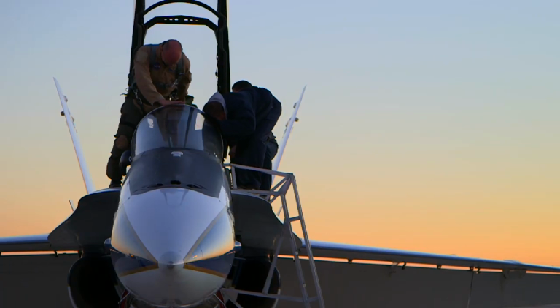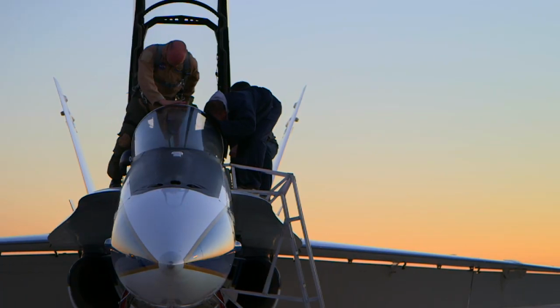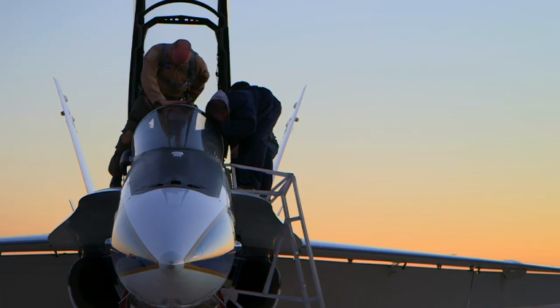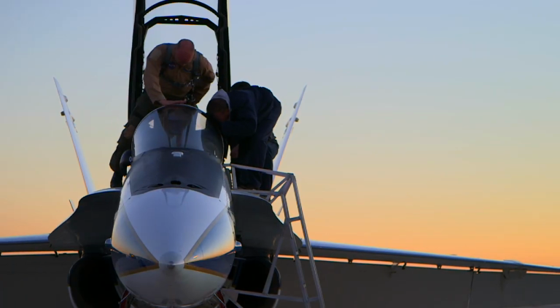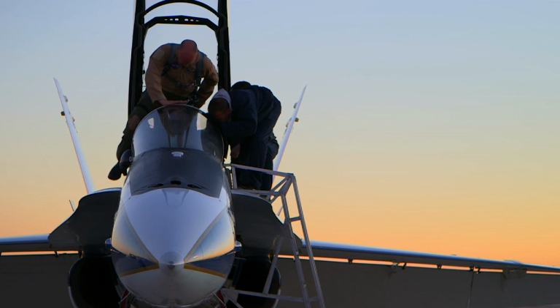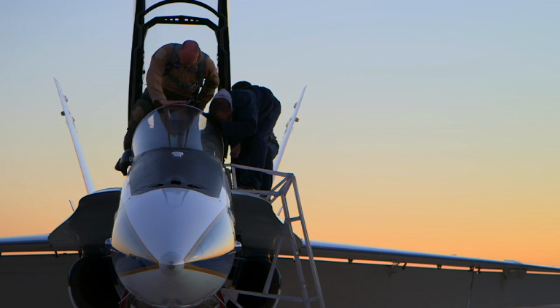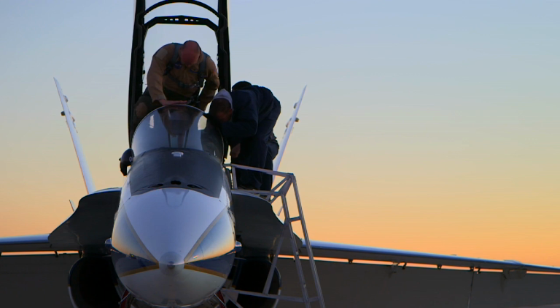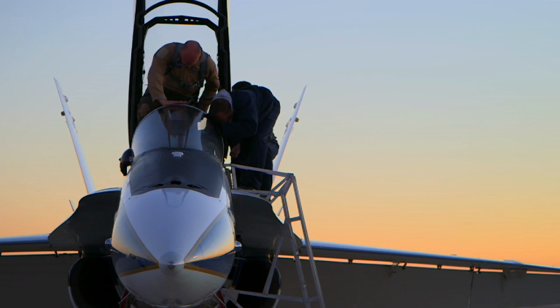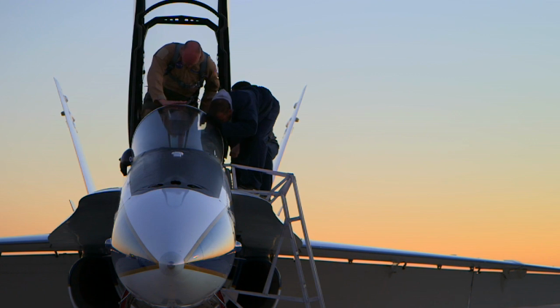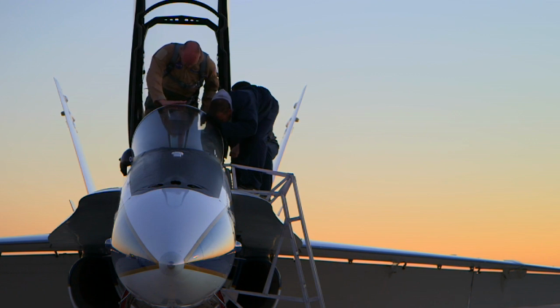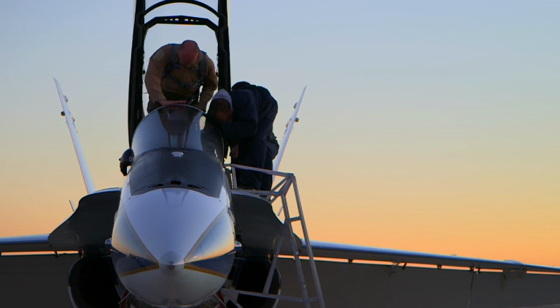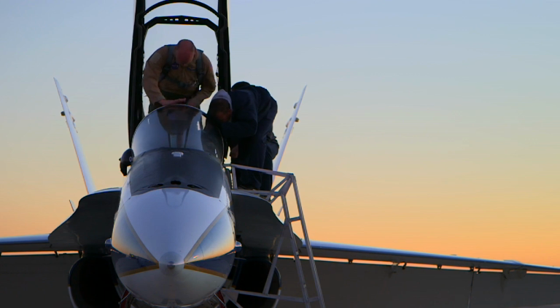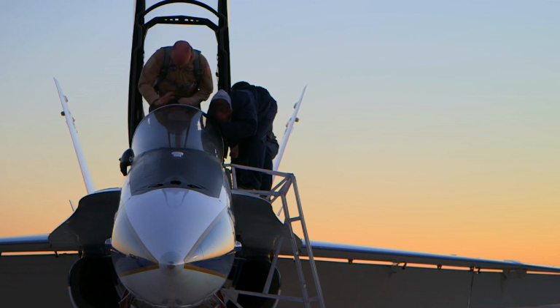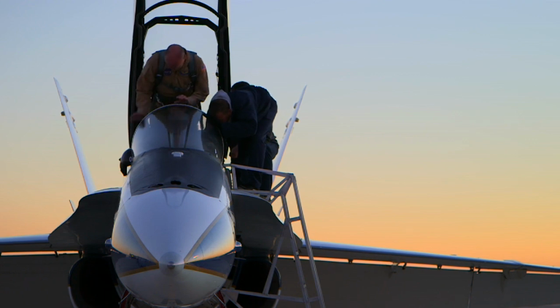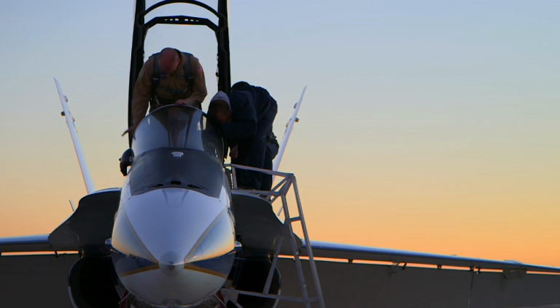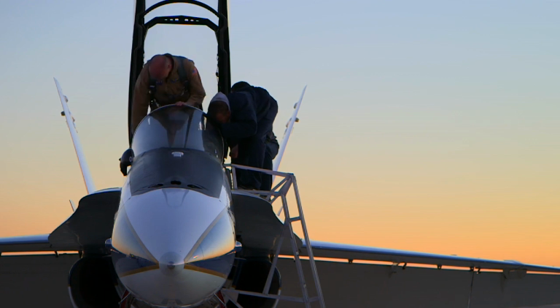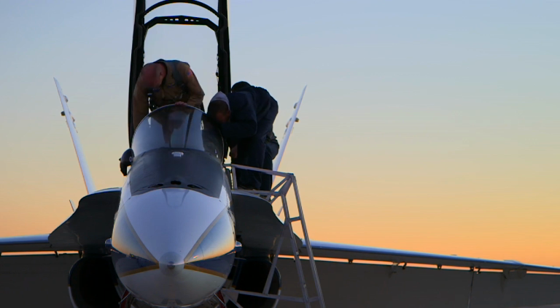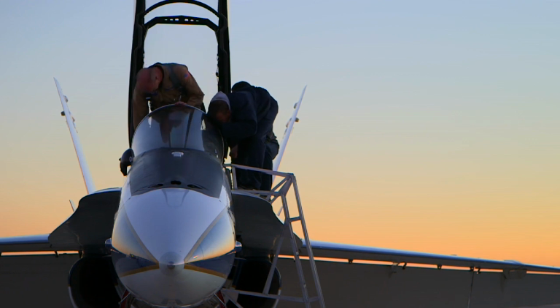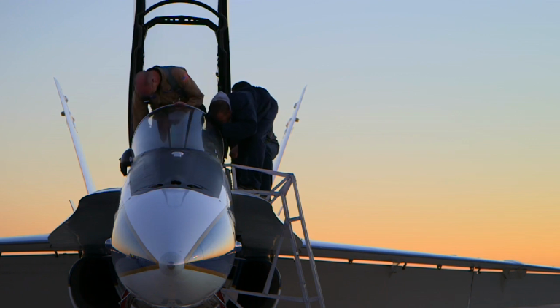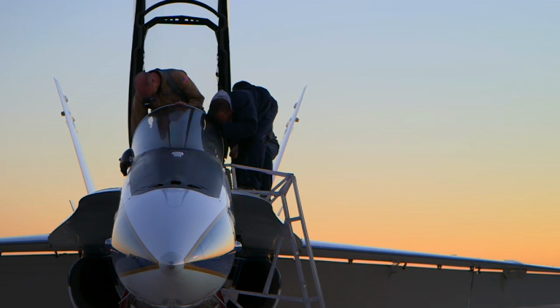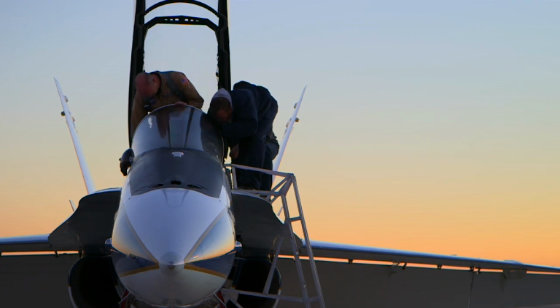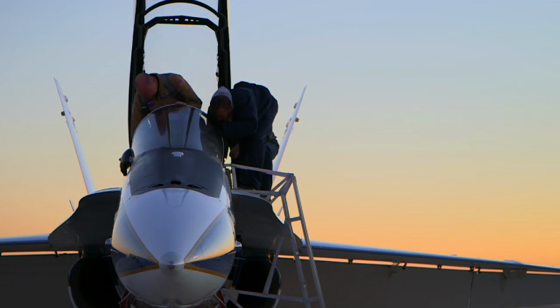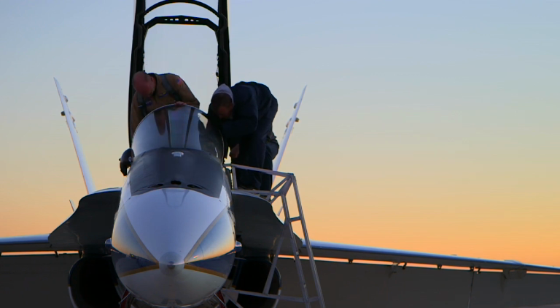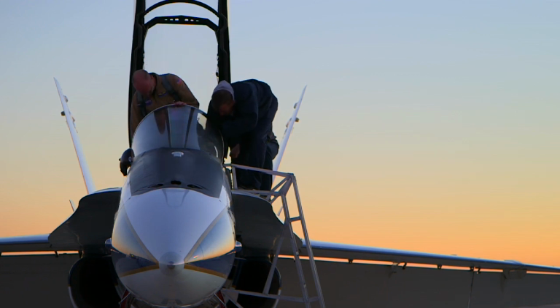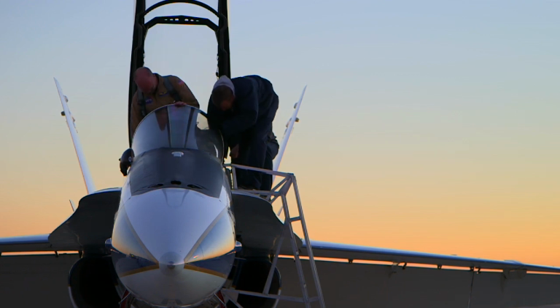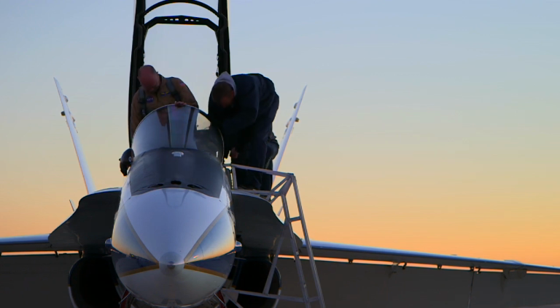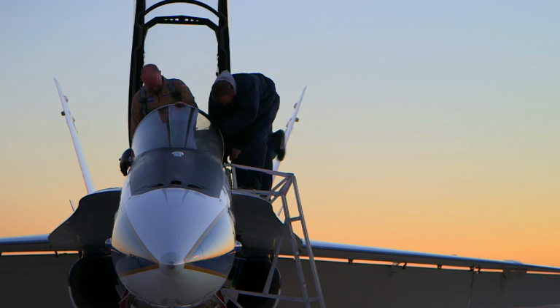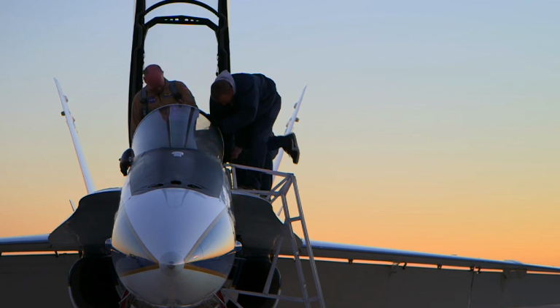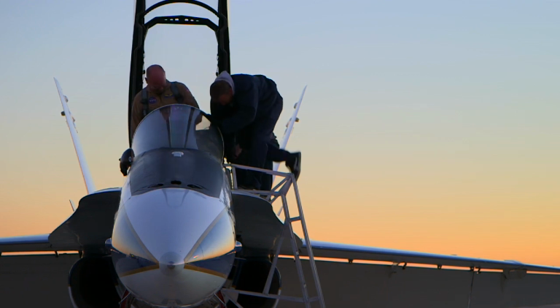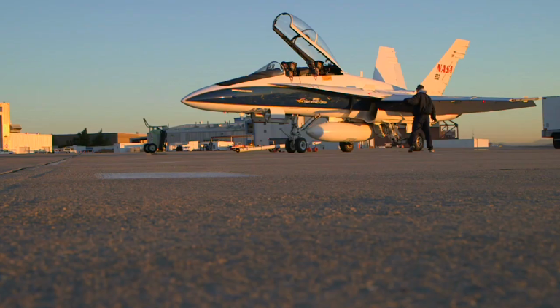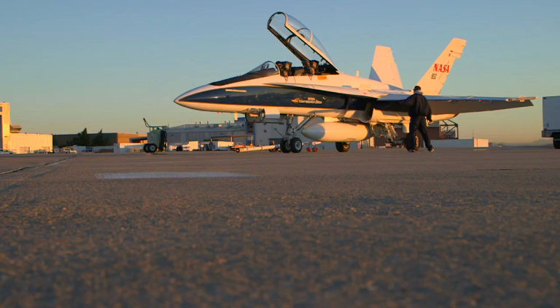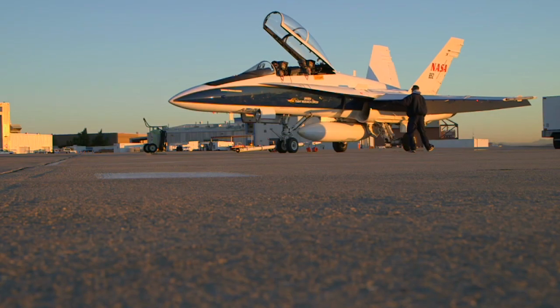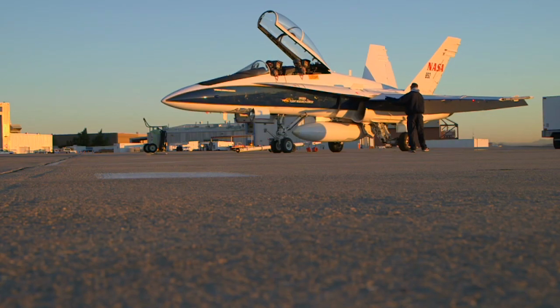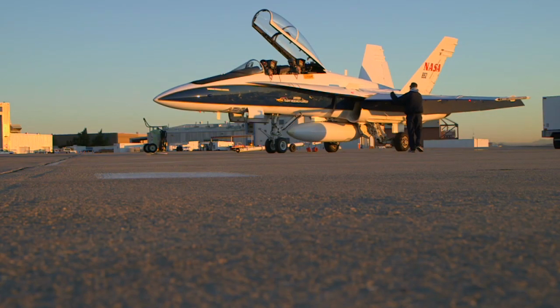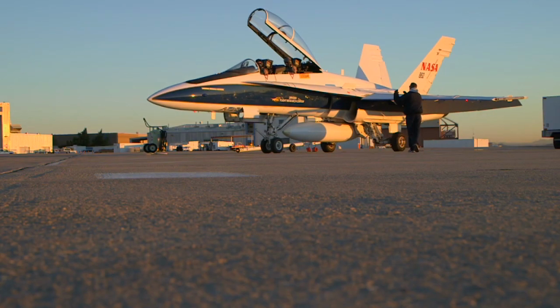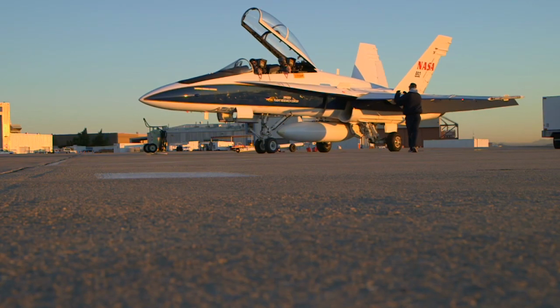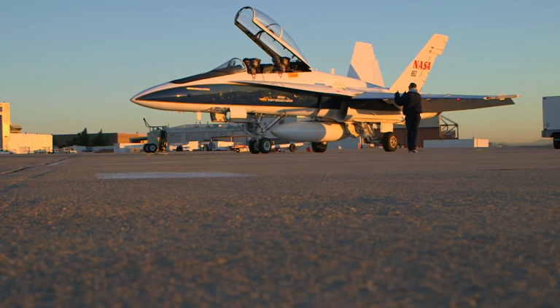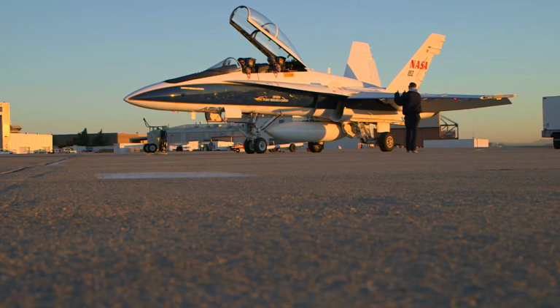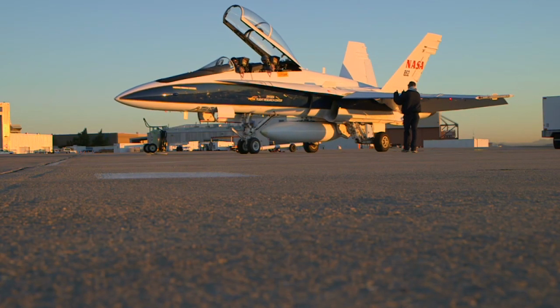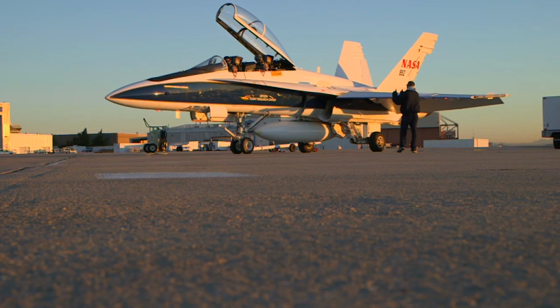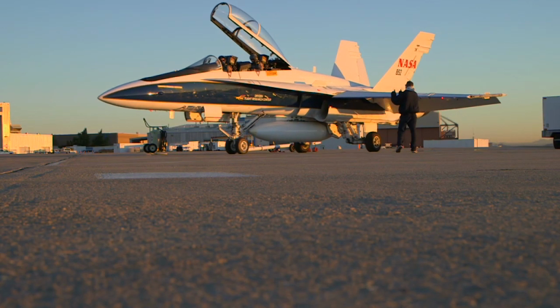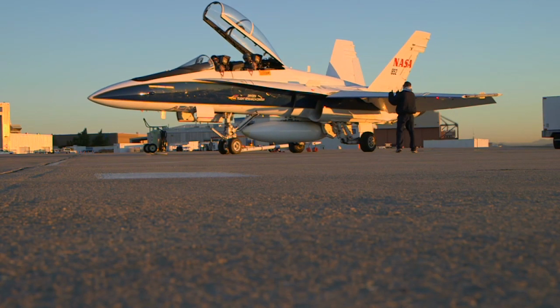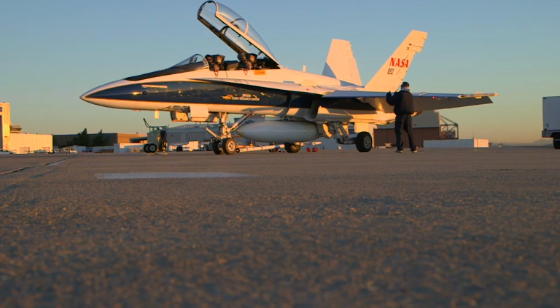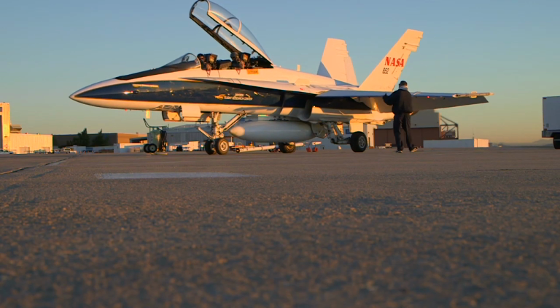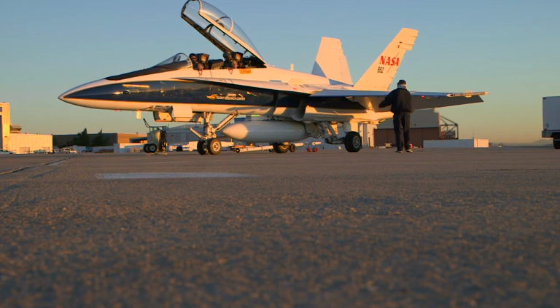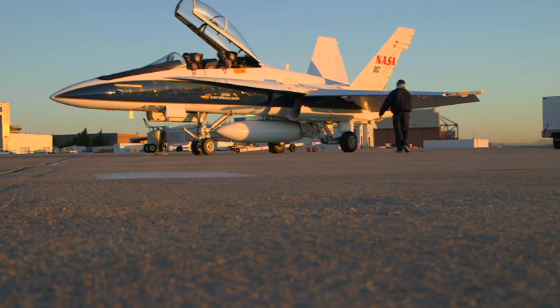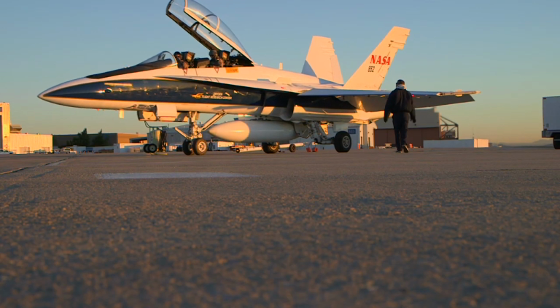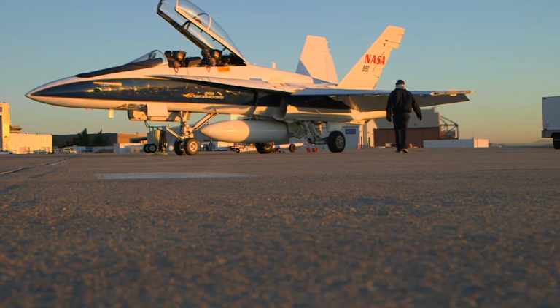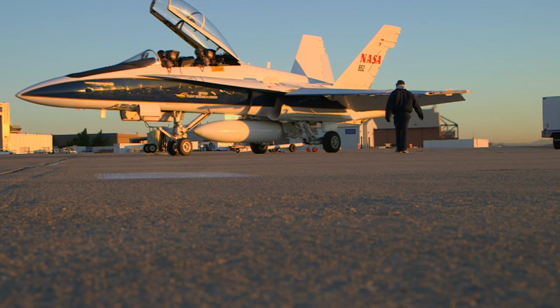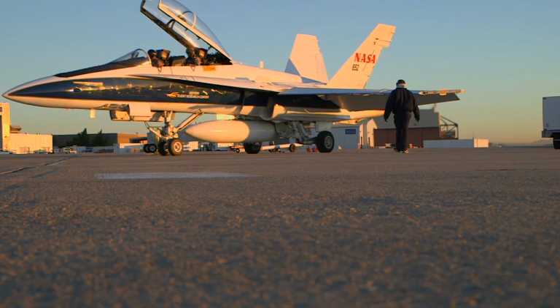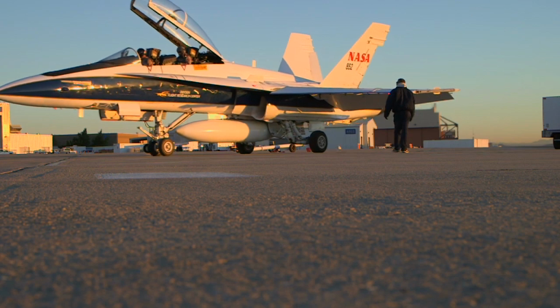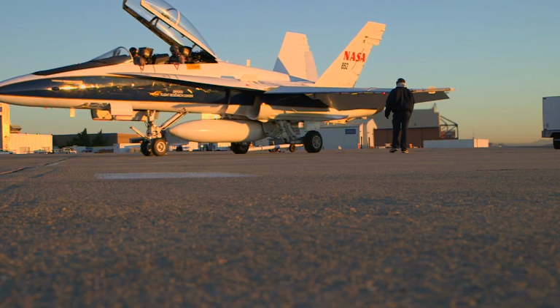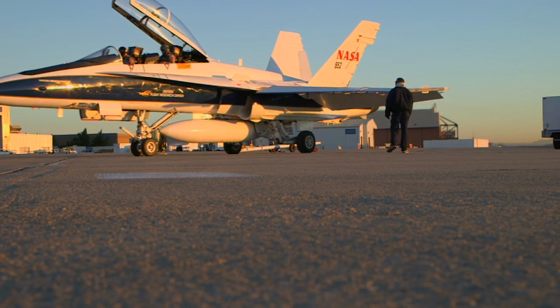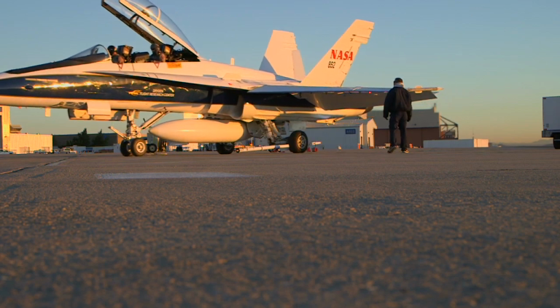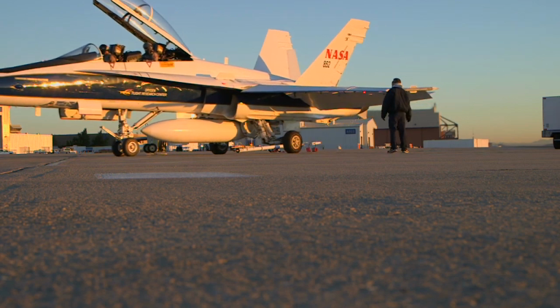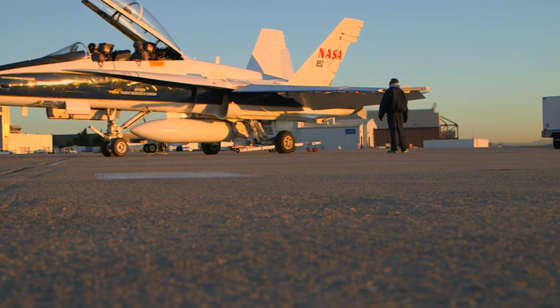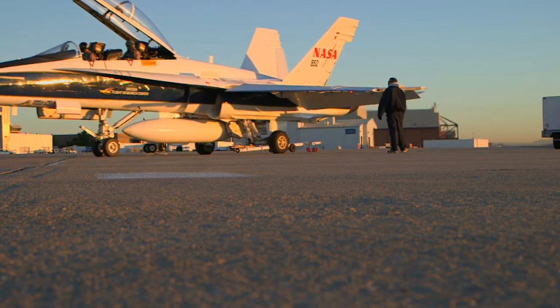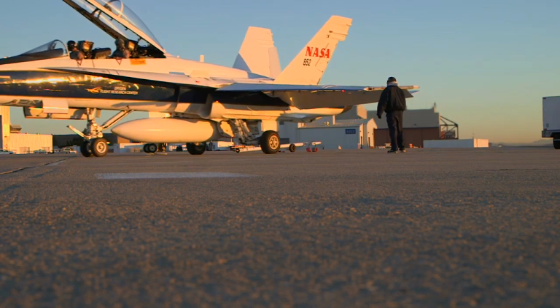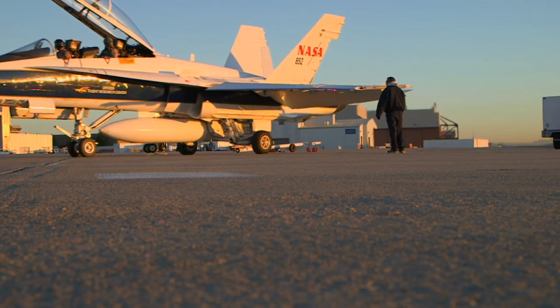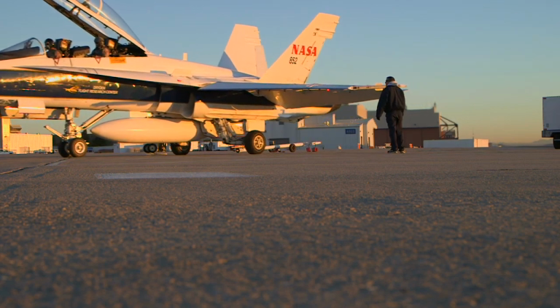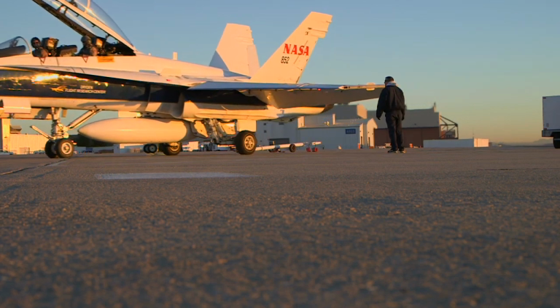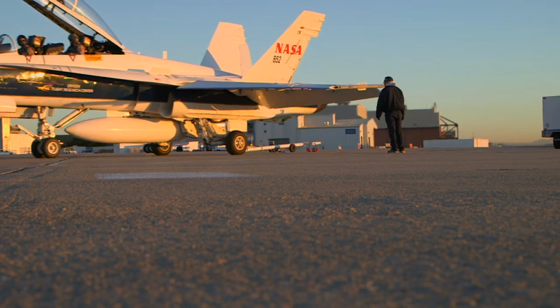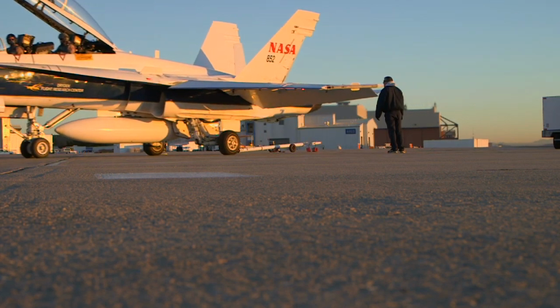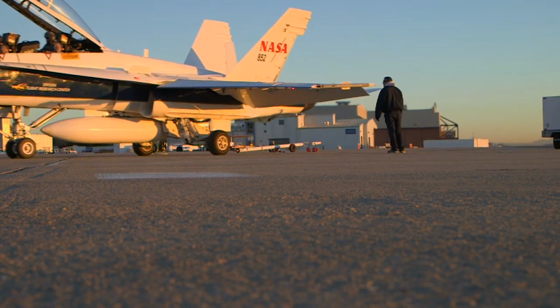NASA's always trying to push research, push boundaries, and one of the things we're trying to do is to bring commercial supersonic travel to the world.